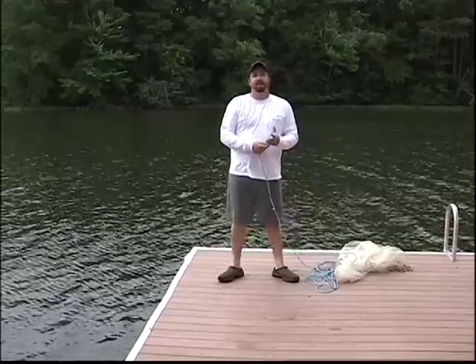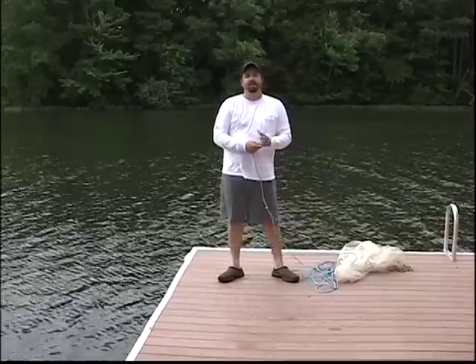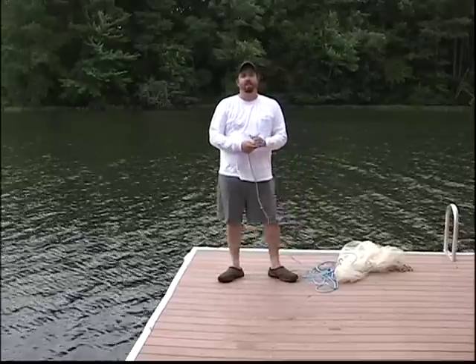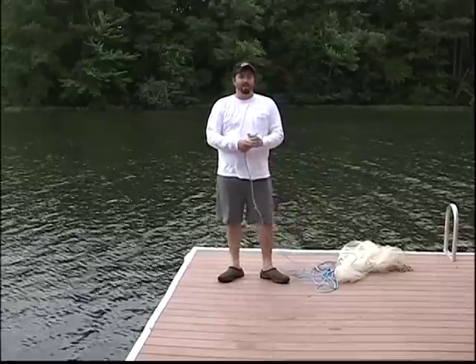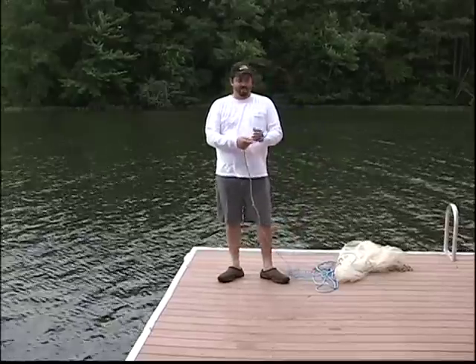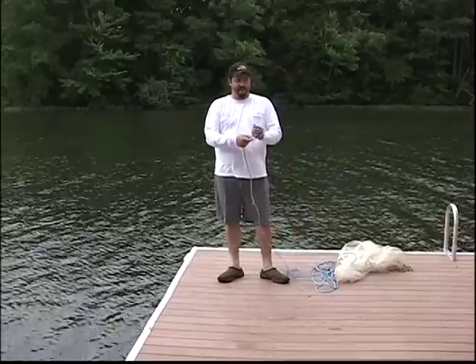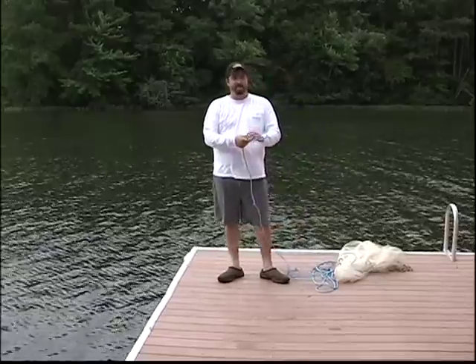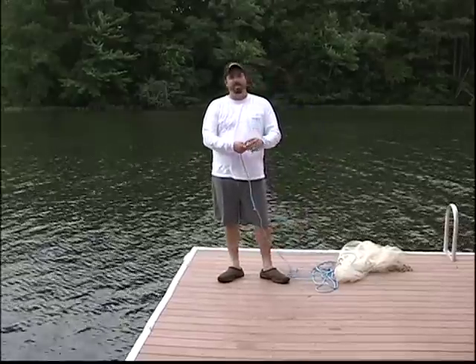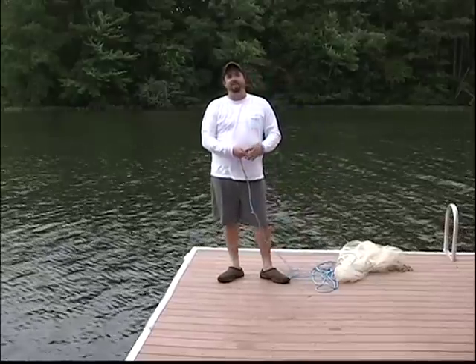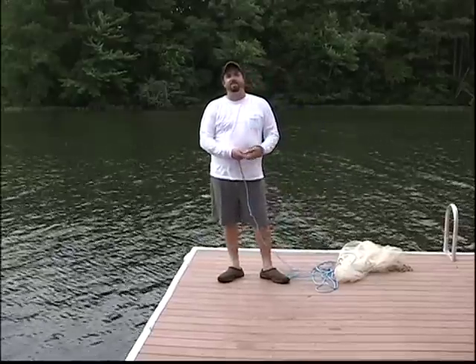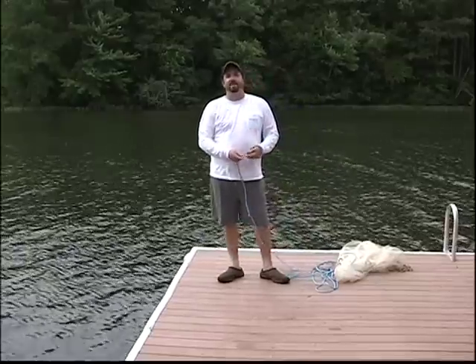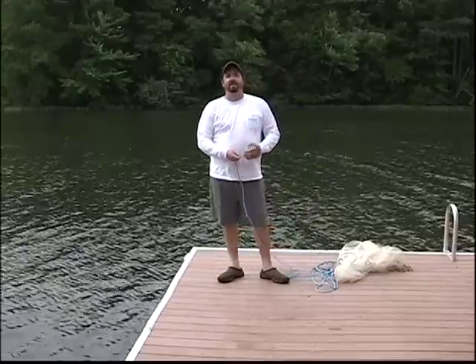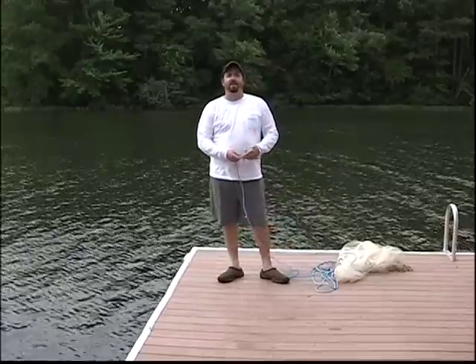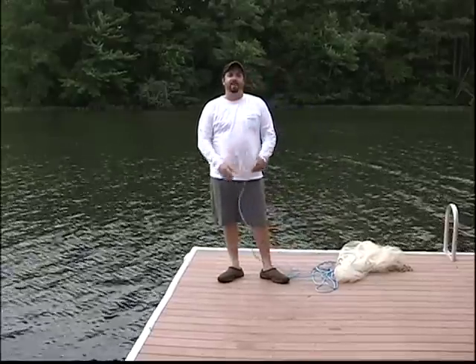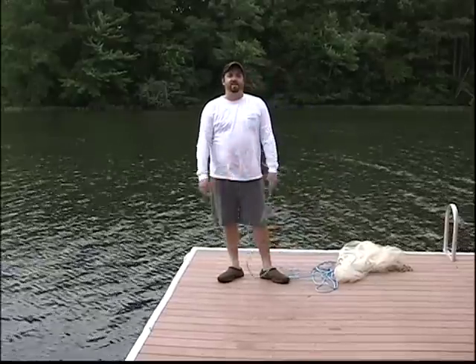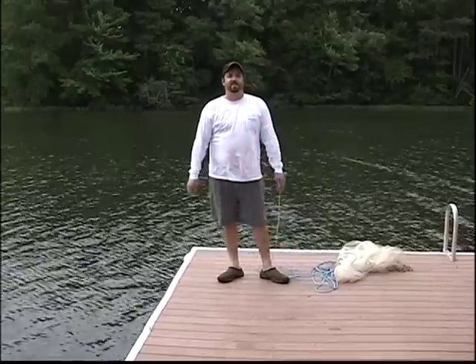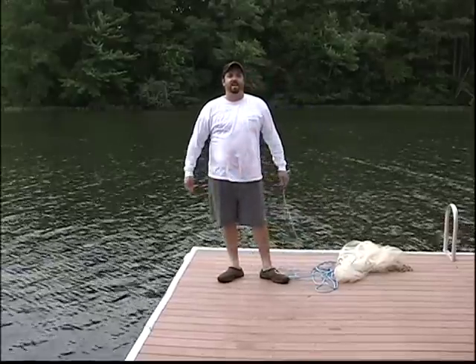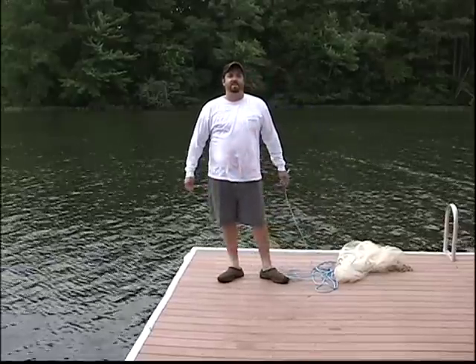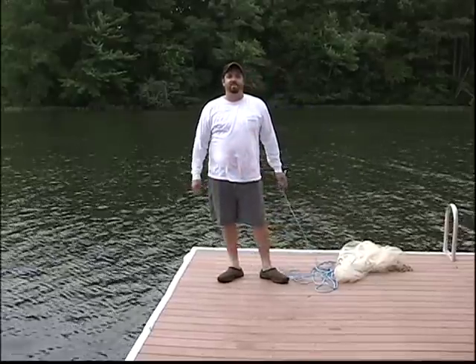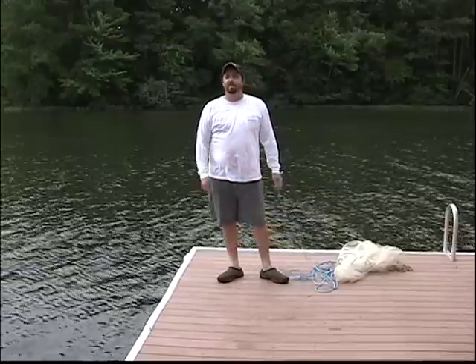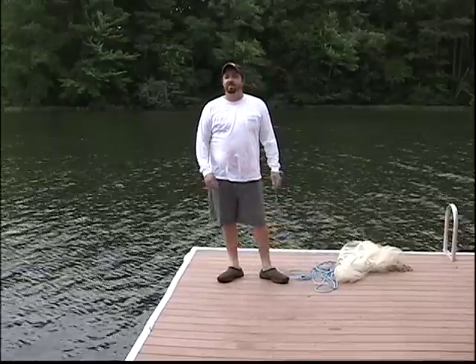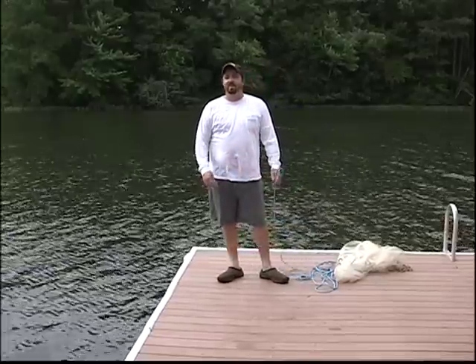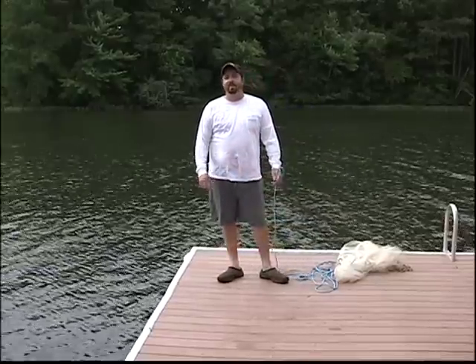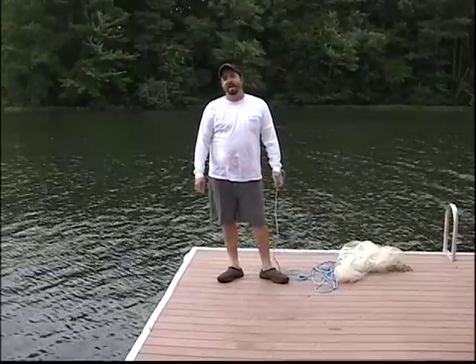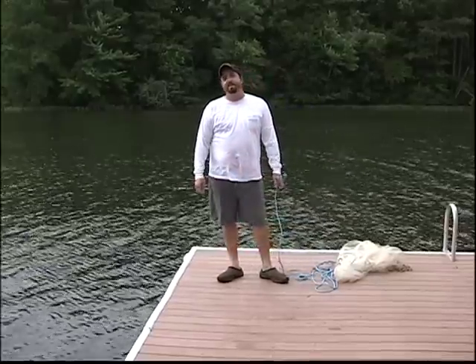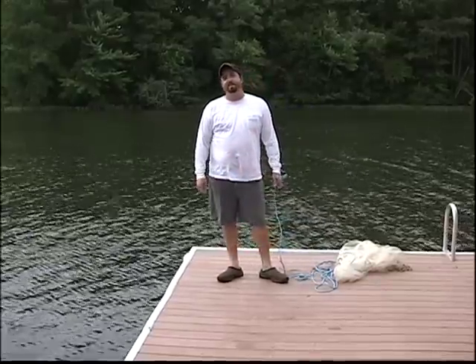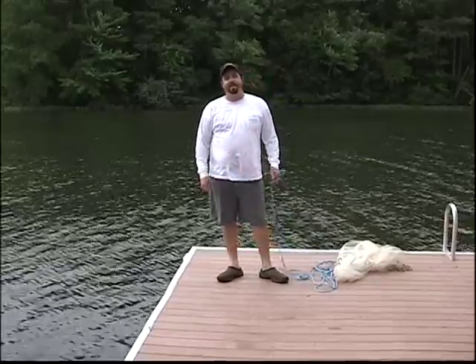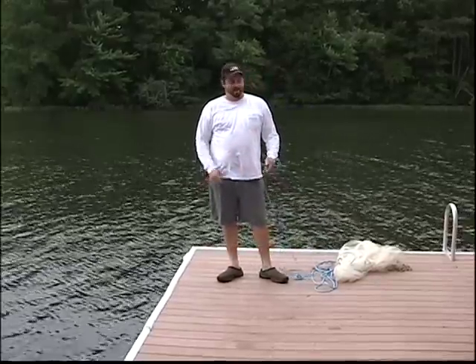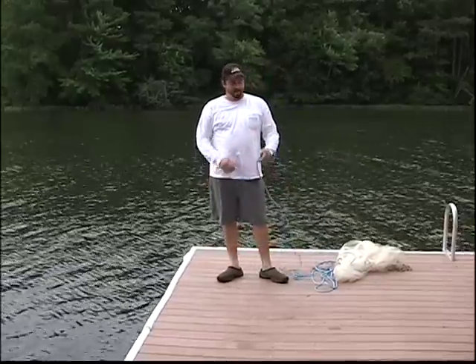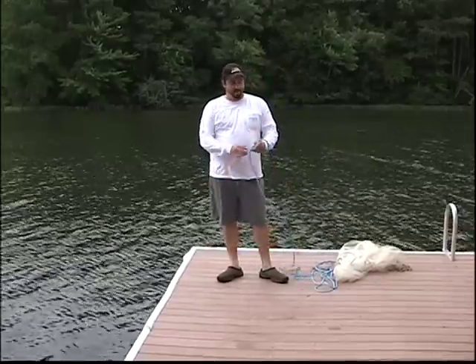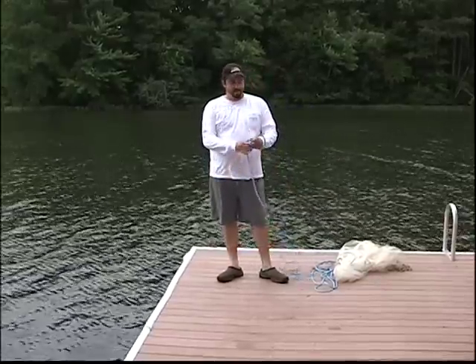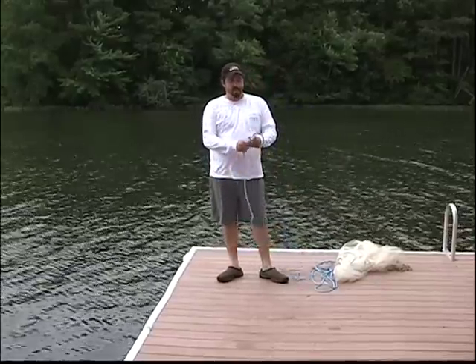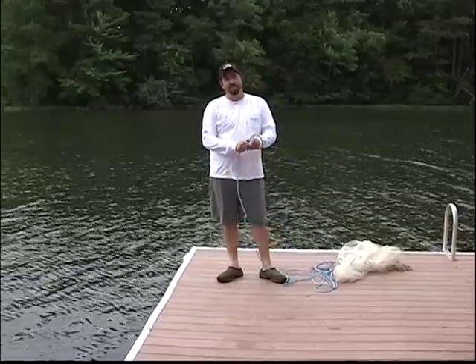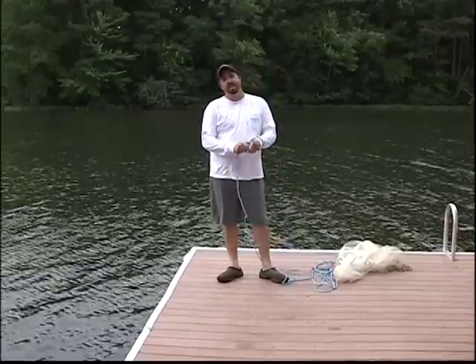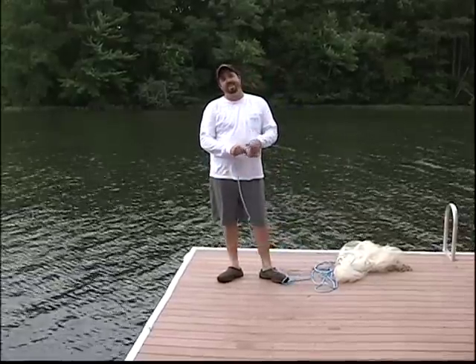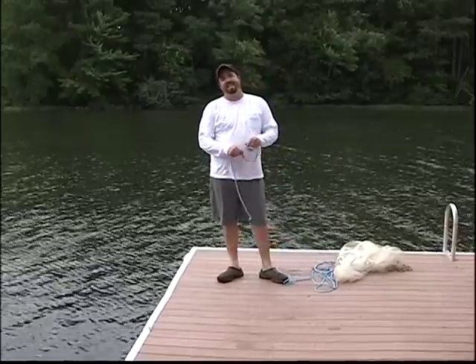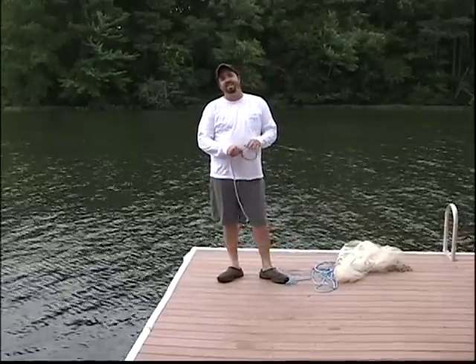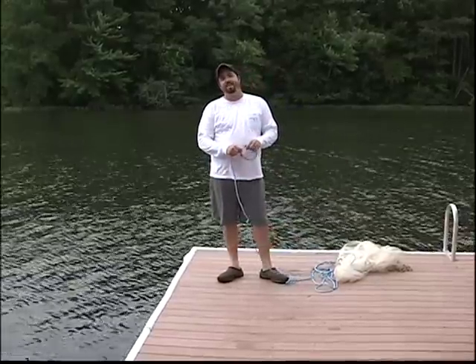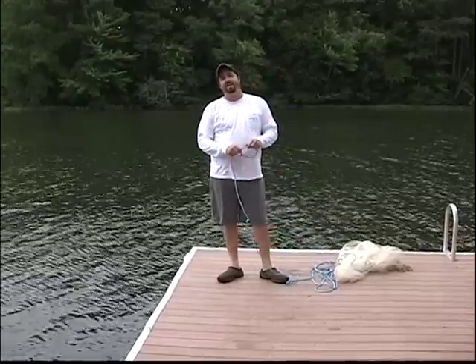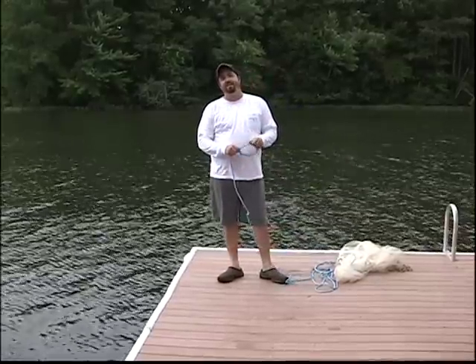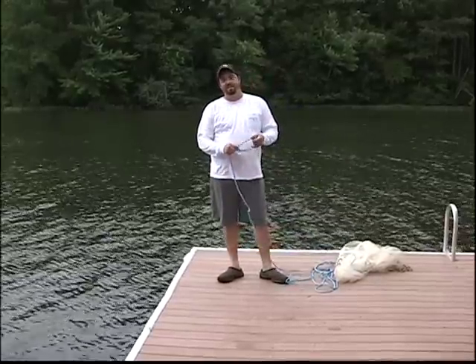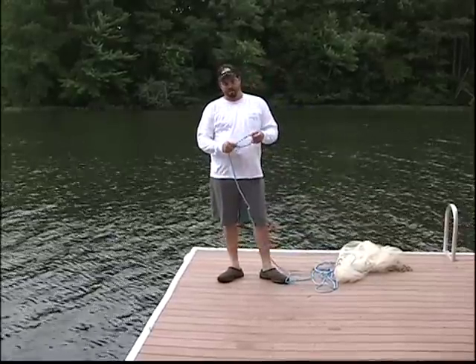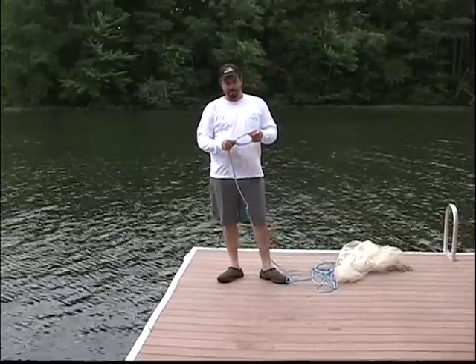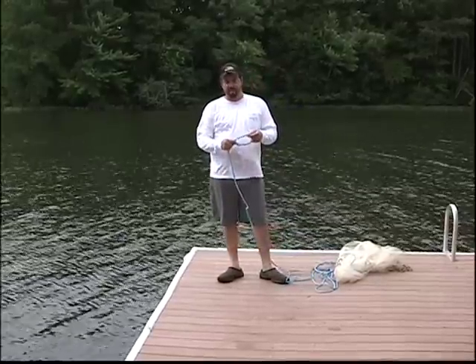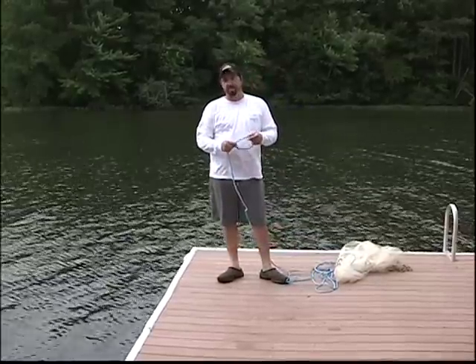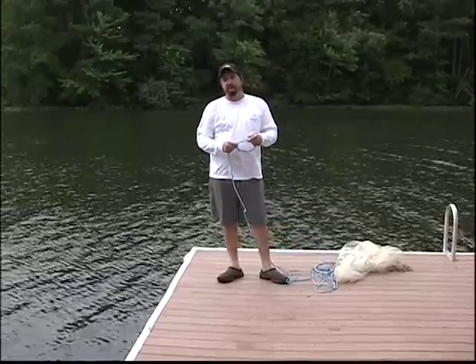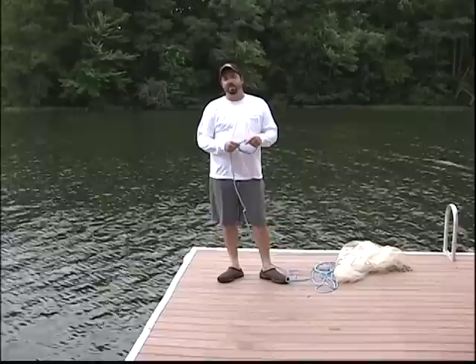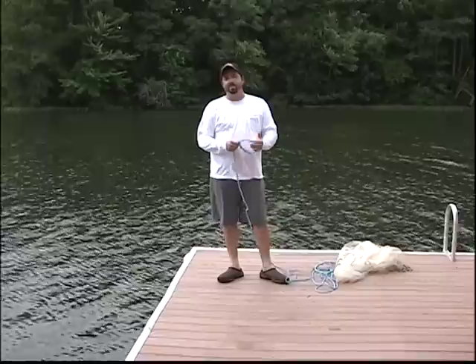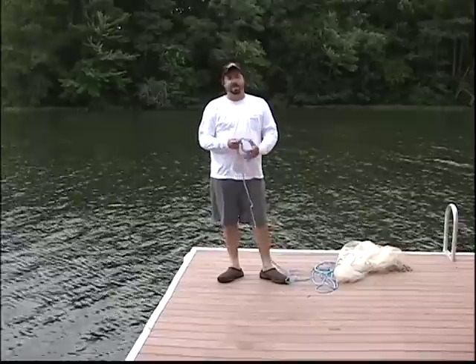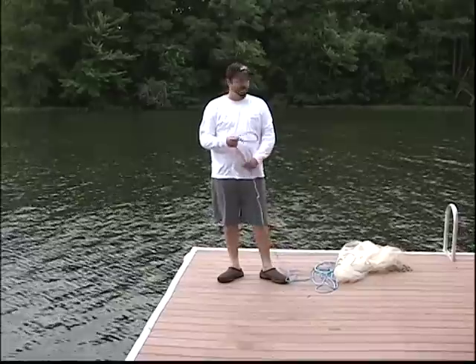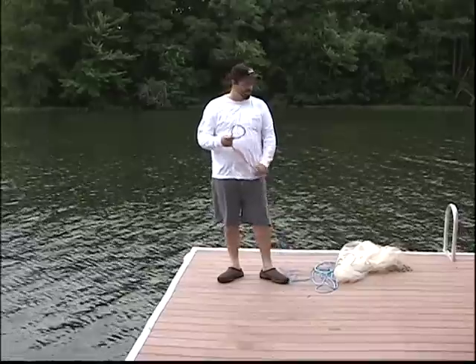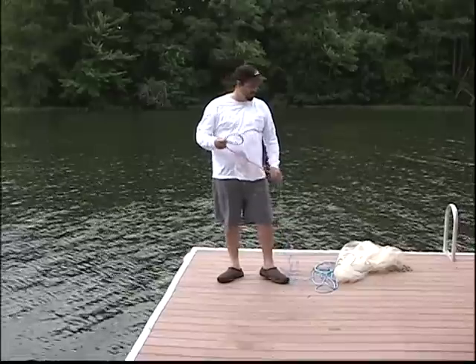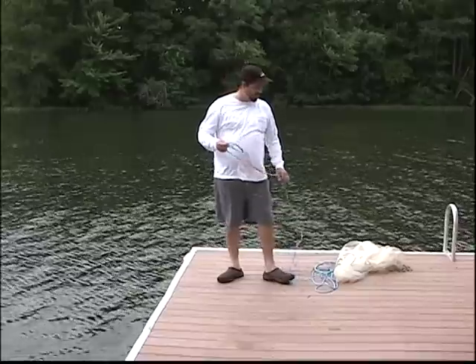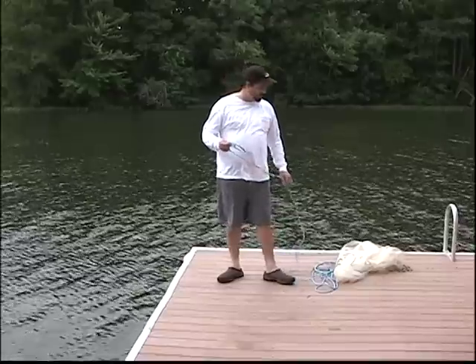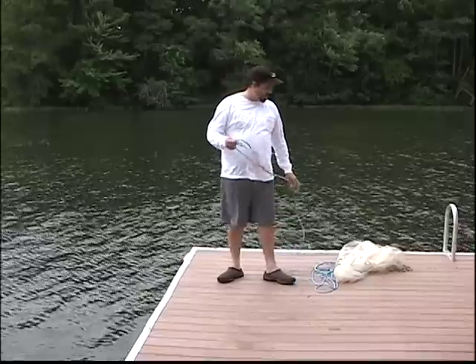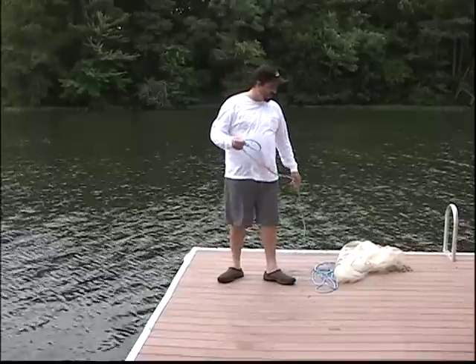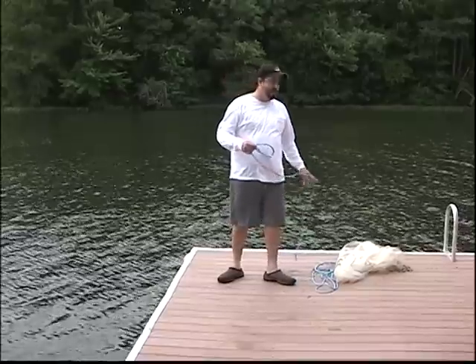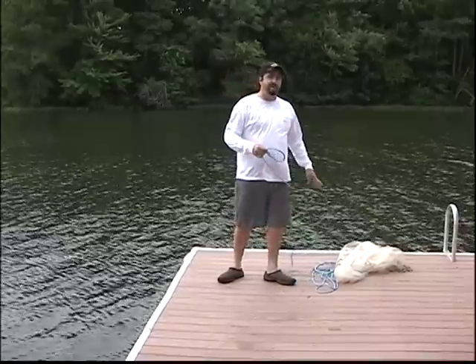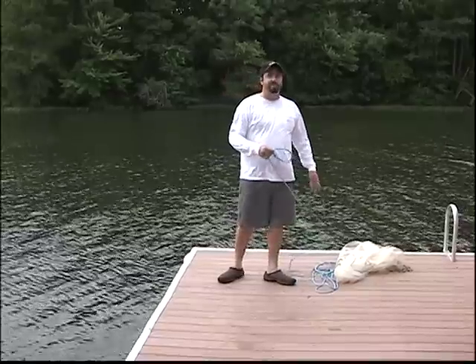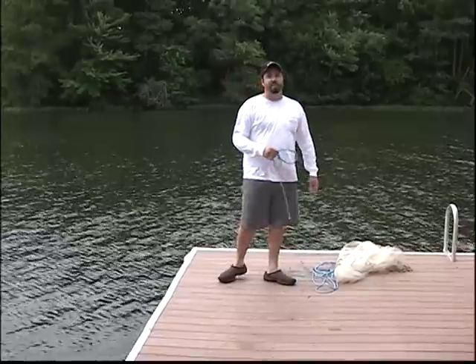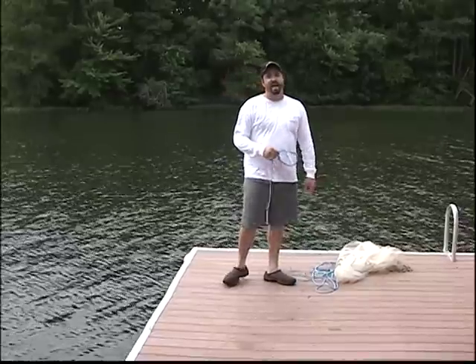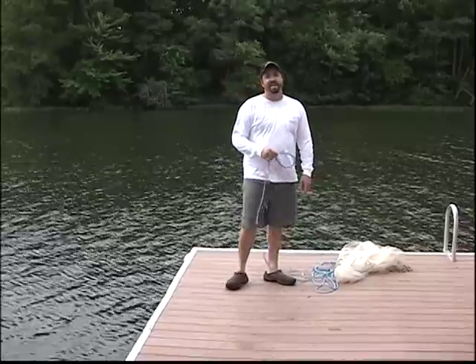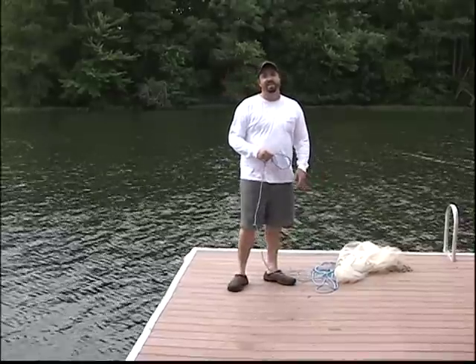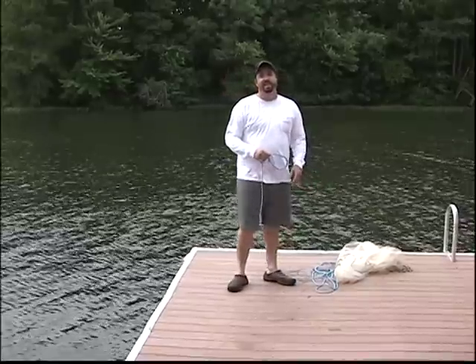My name is Captain Mike Smedley. I'm an NSBA tournament team captain. I specialize in live bait fishing for big stripers, and I'm going to show you a little bit here on how to throw a cast net.